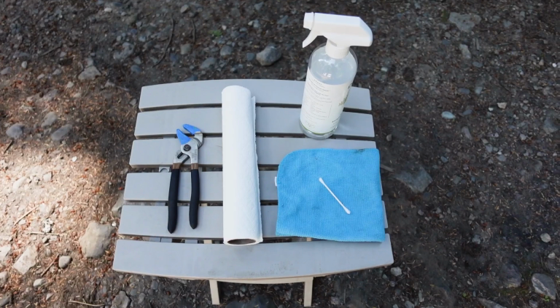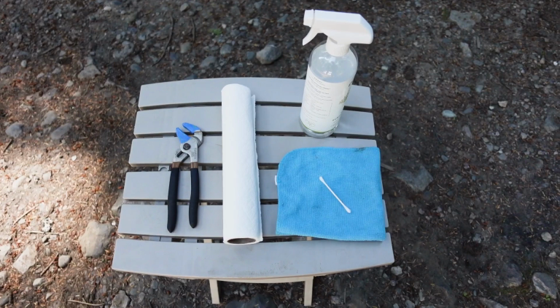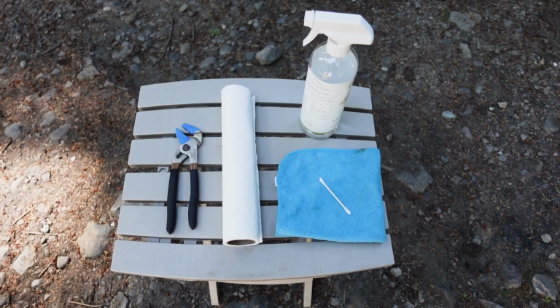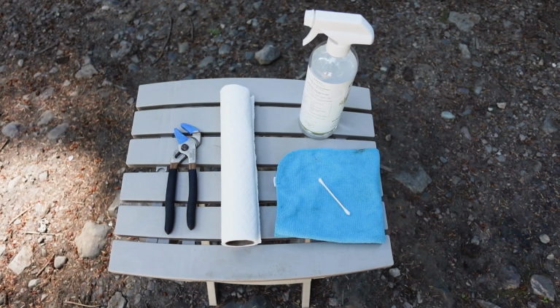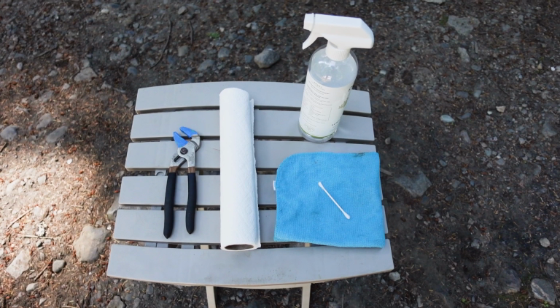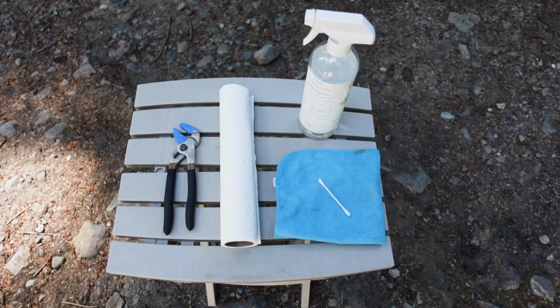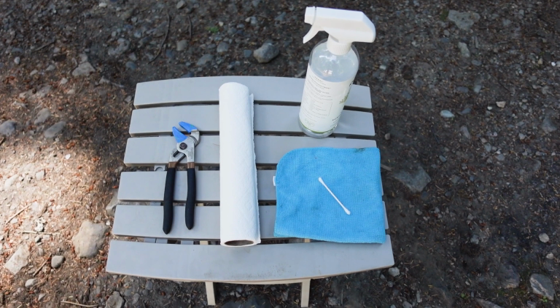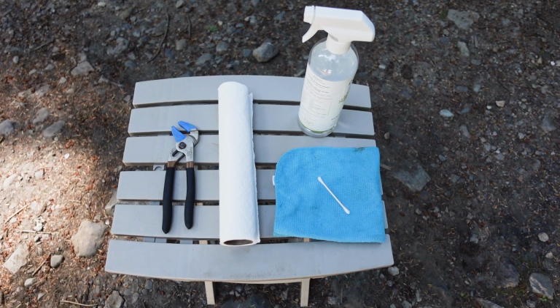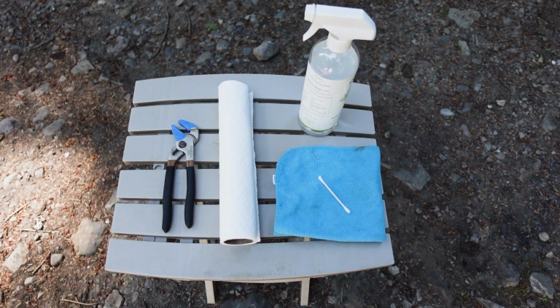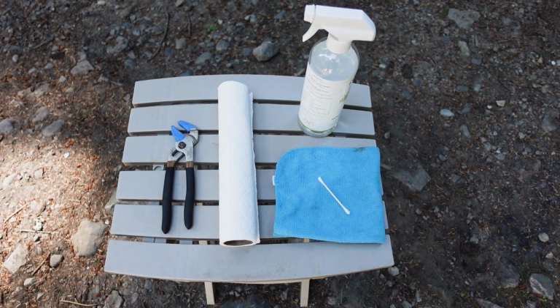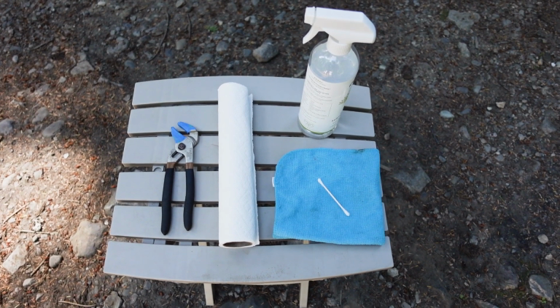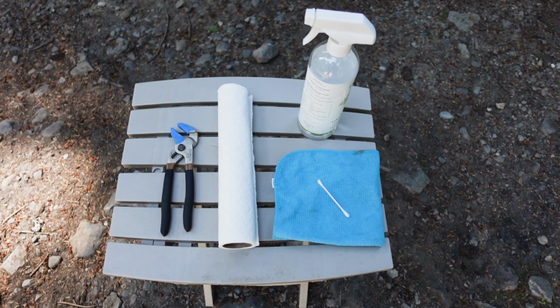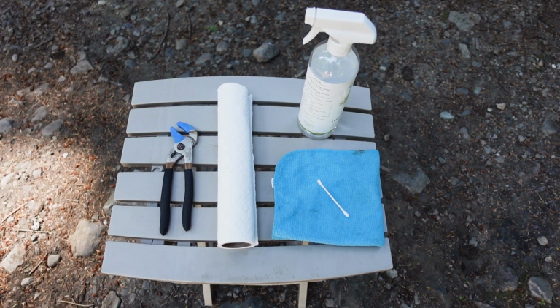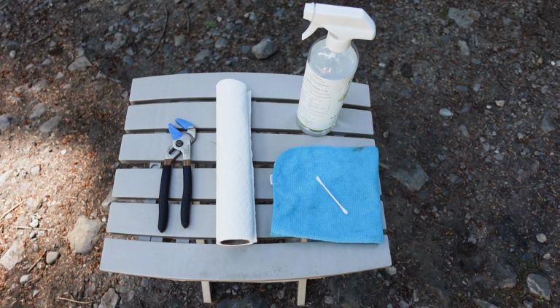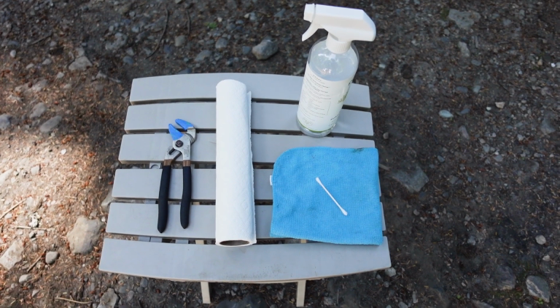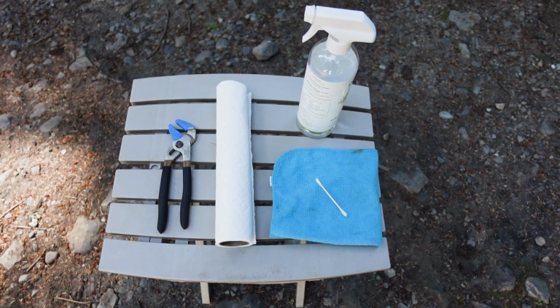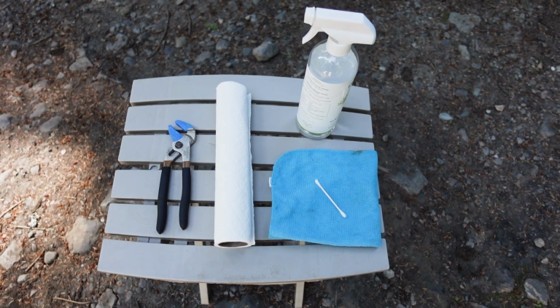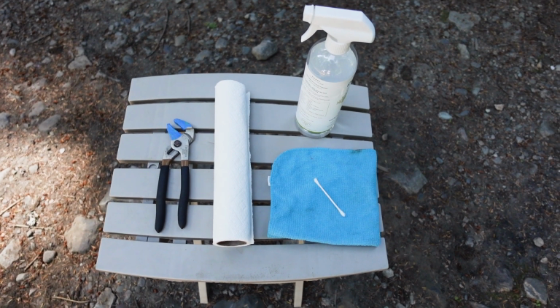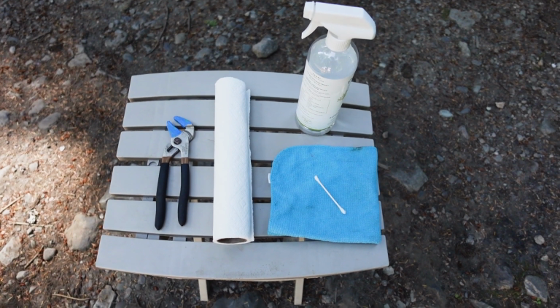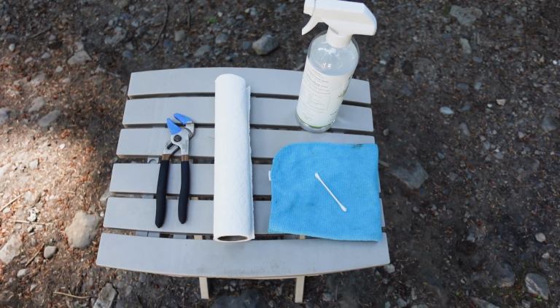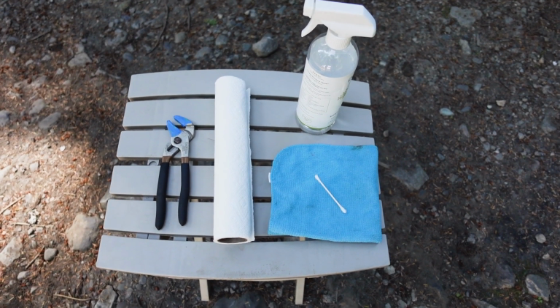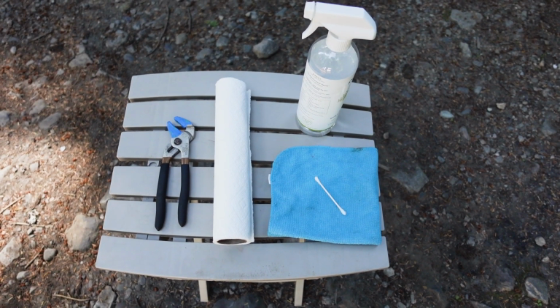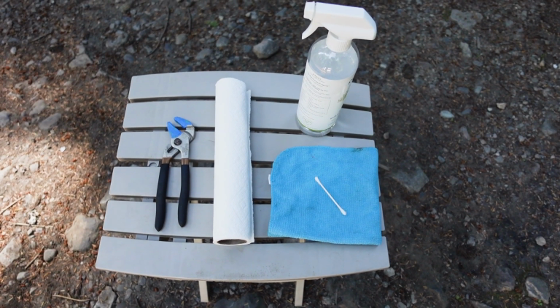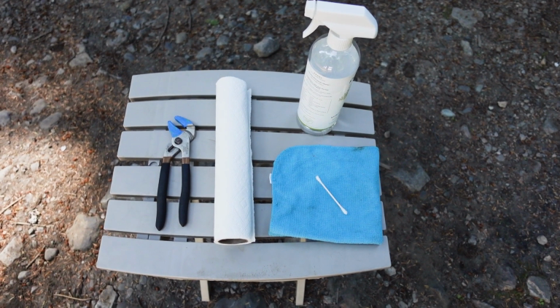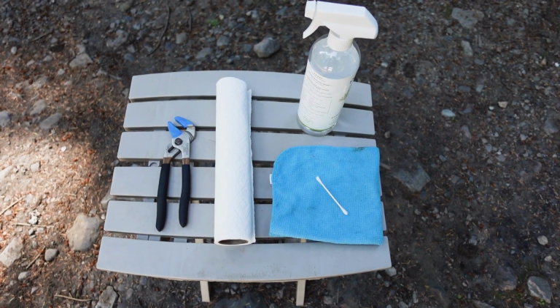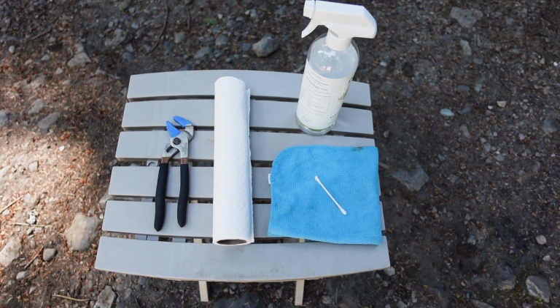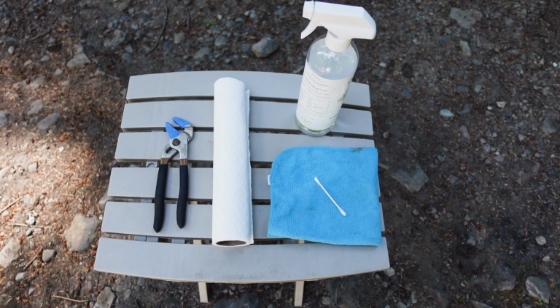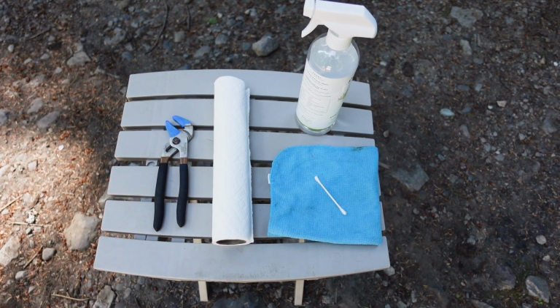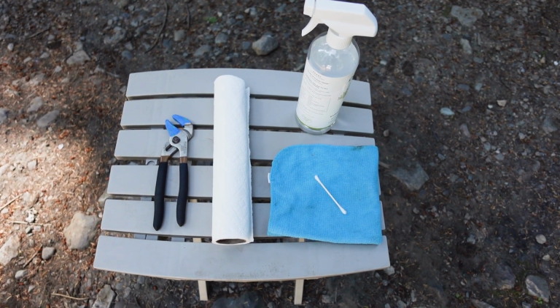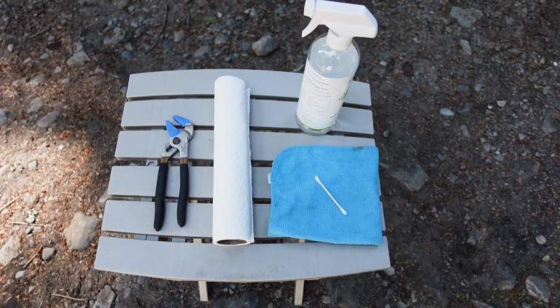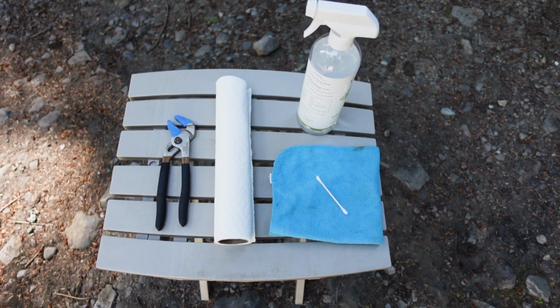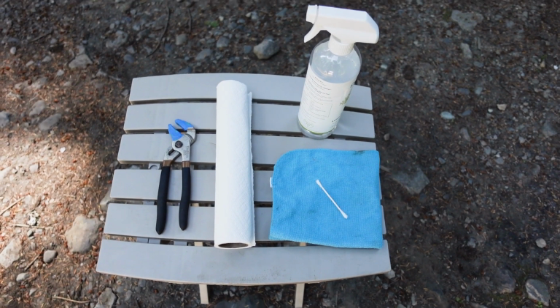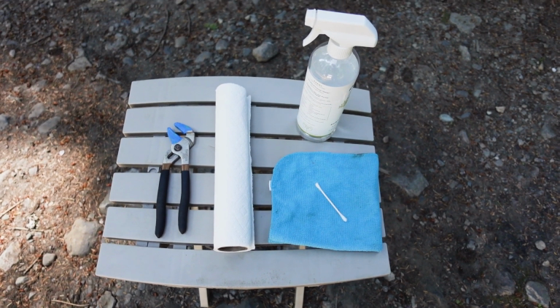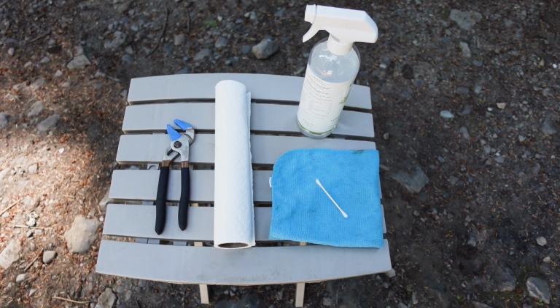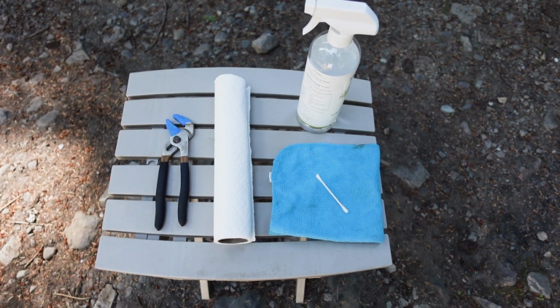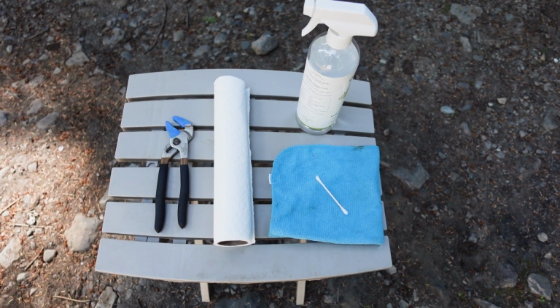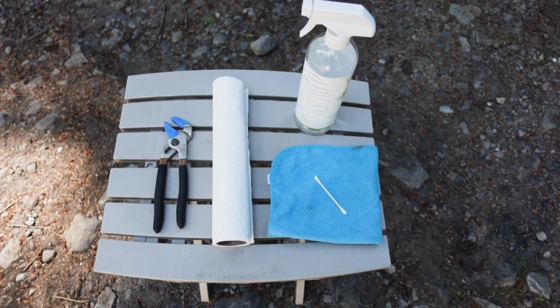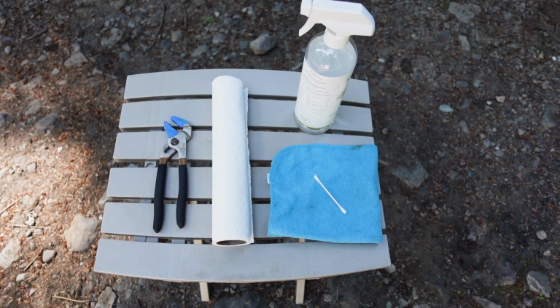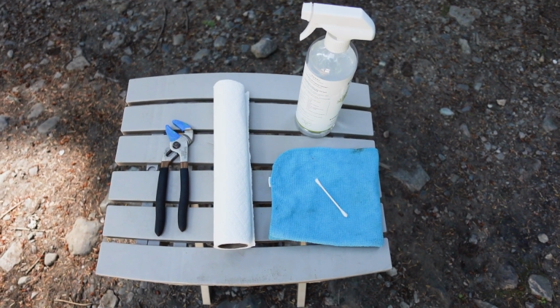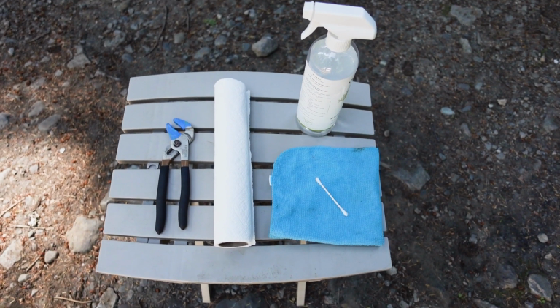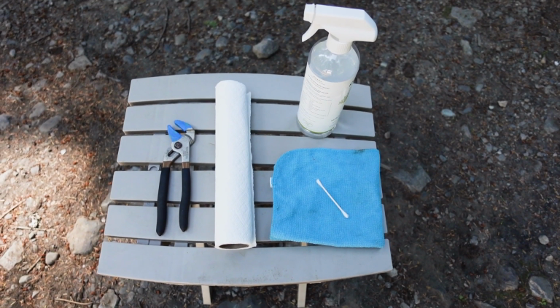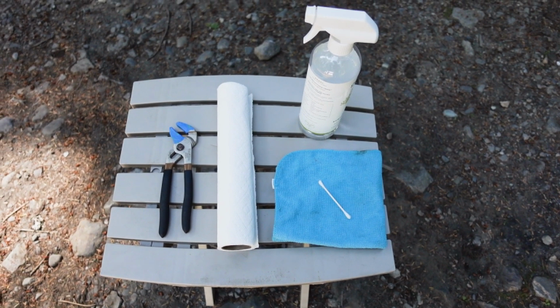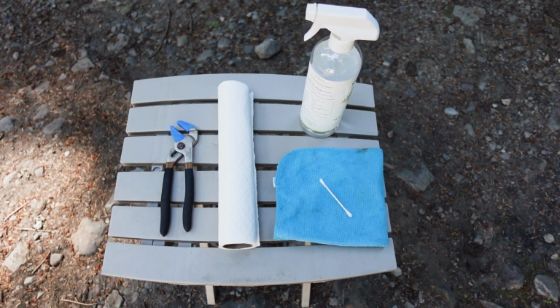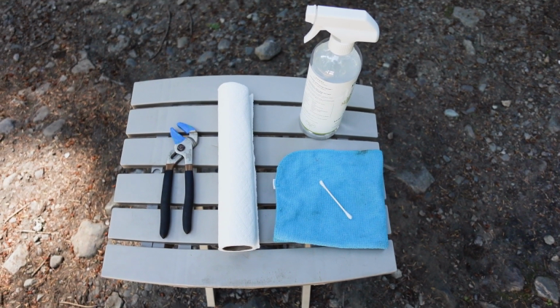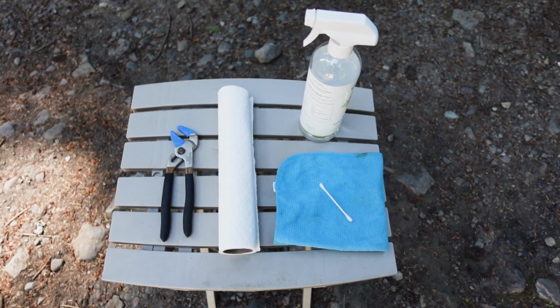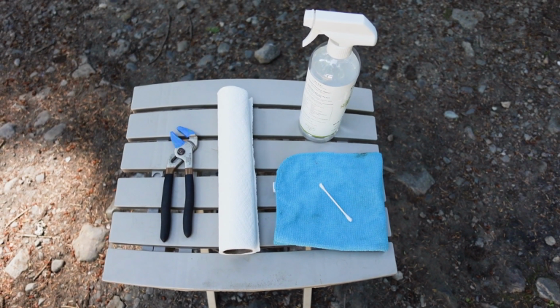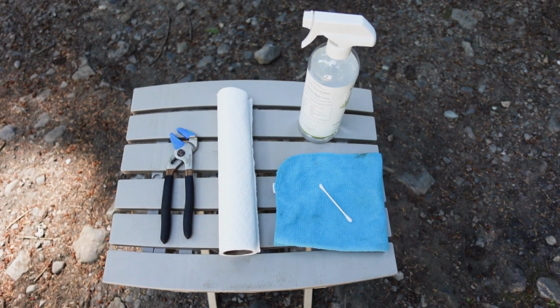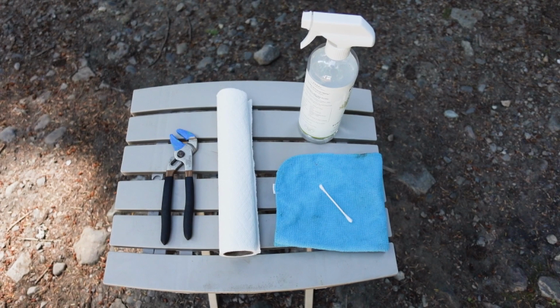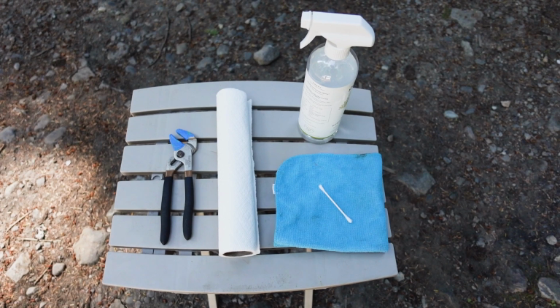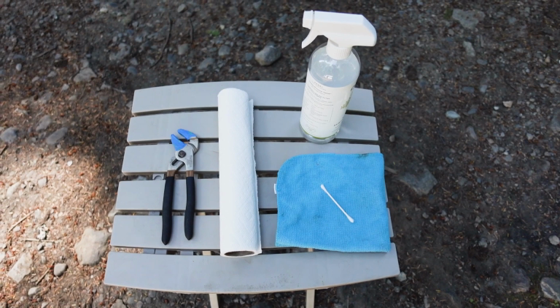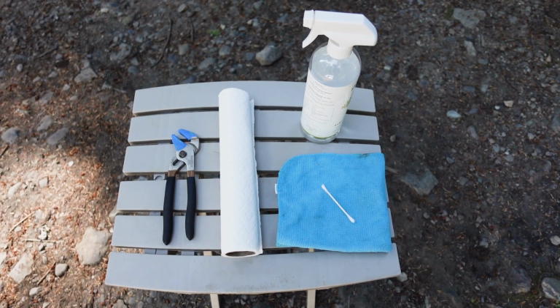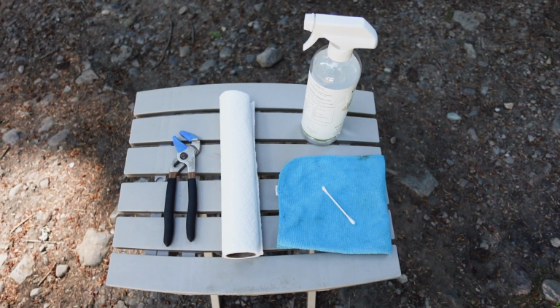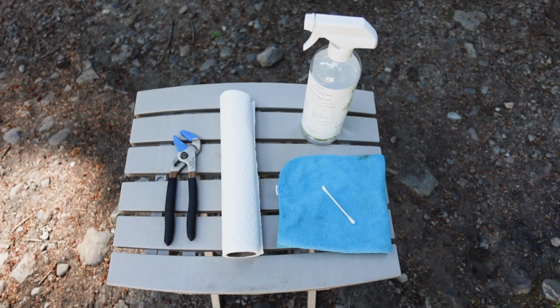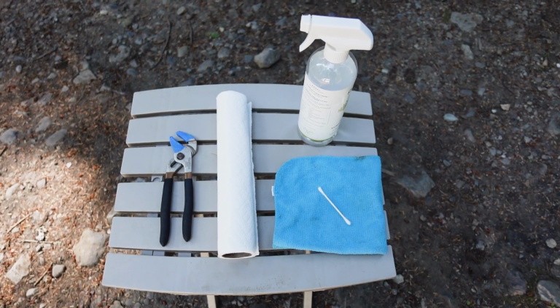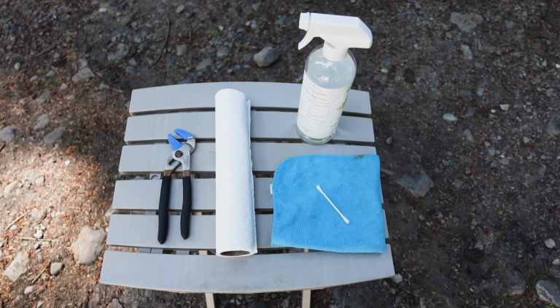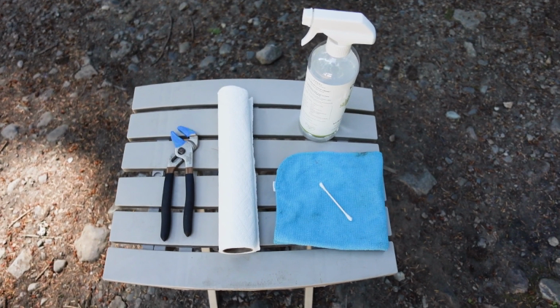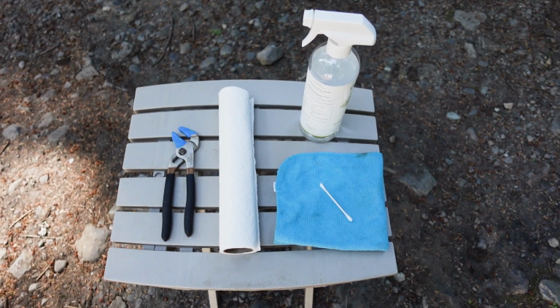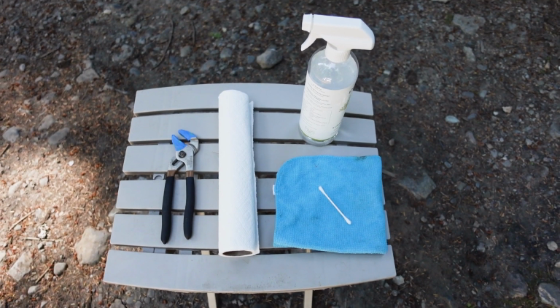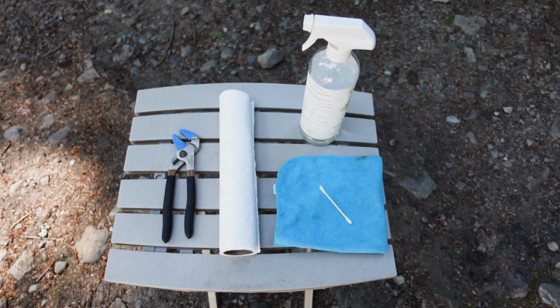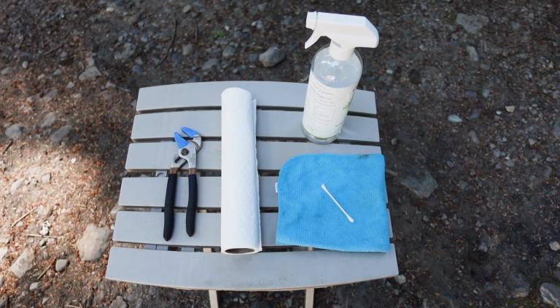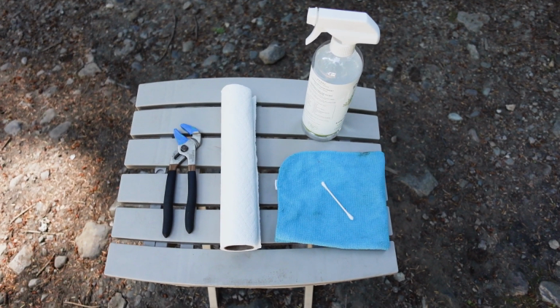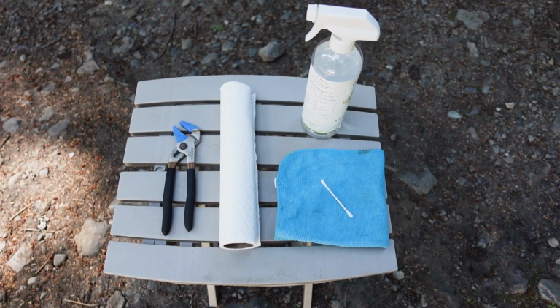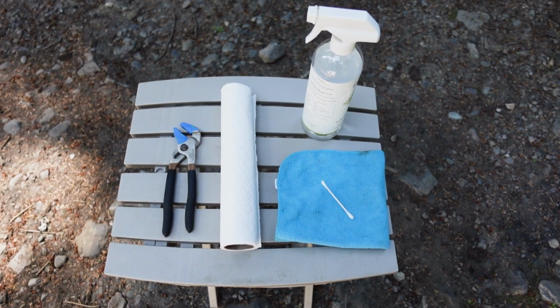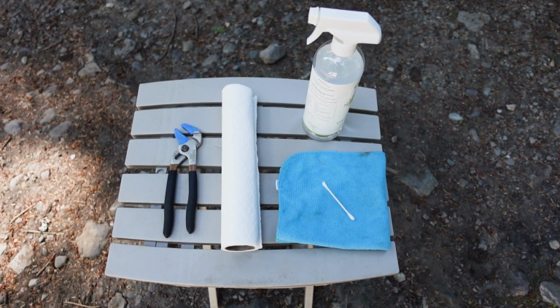For this project, you're going to need some pliers with some painter's tape wrapped around the ends, paper towels, a rag, a Q-tip, and some household cleaner.